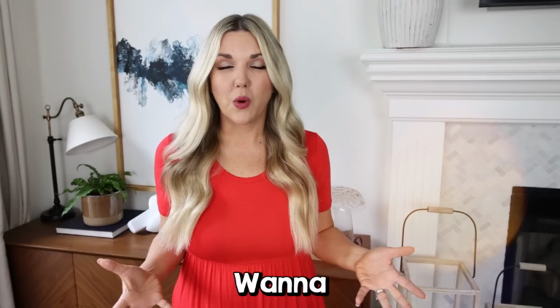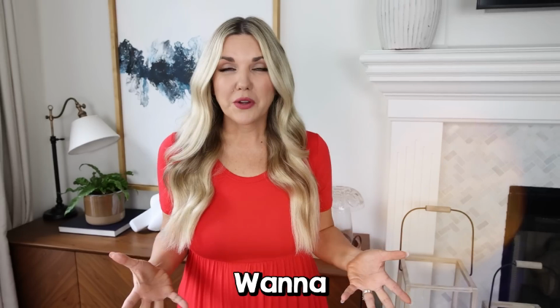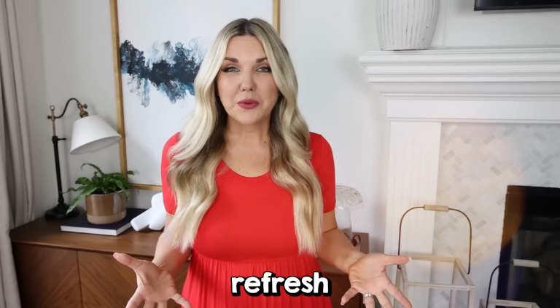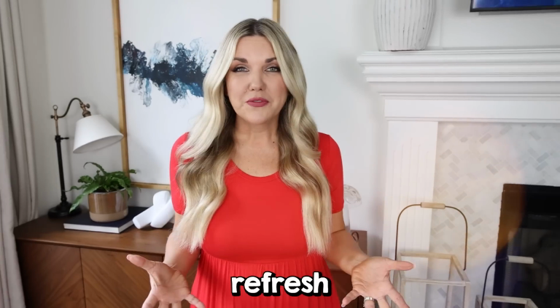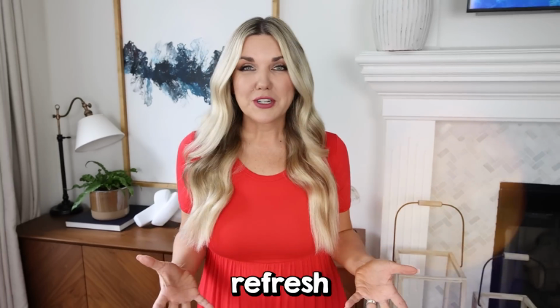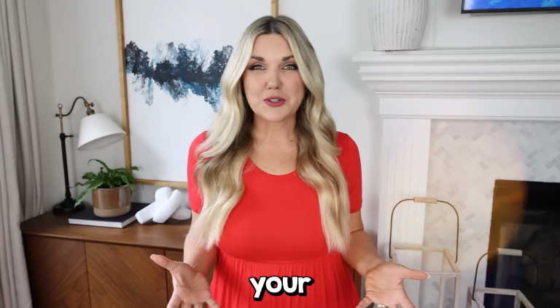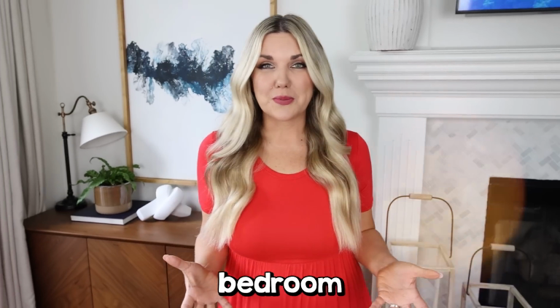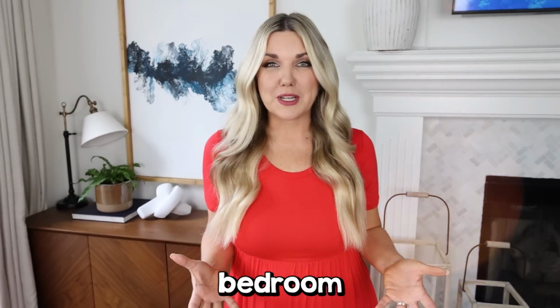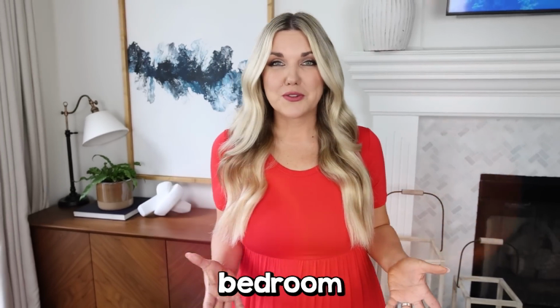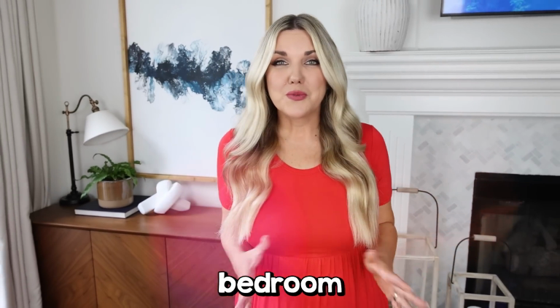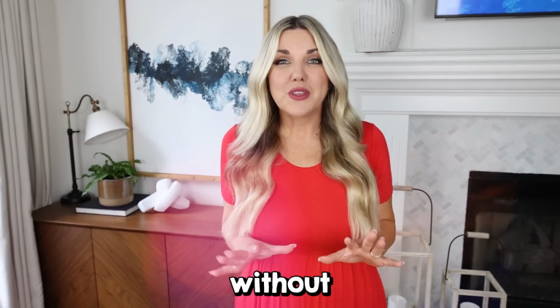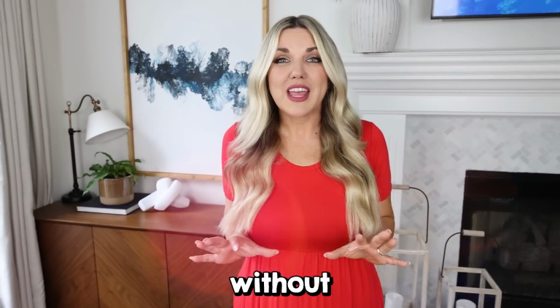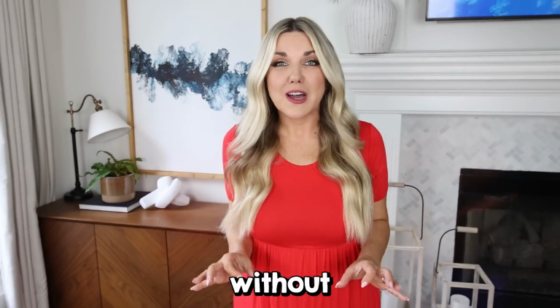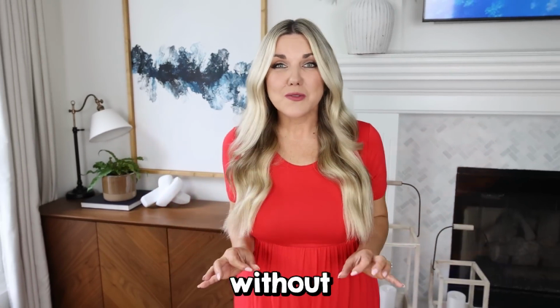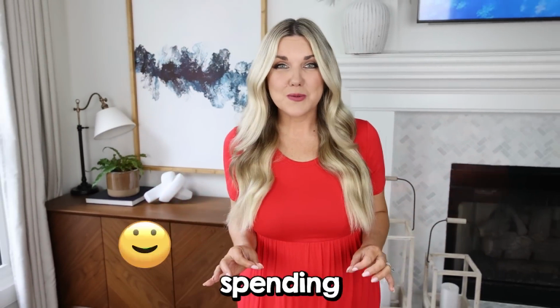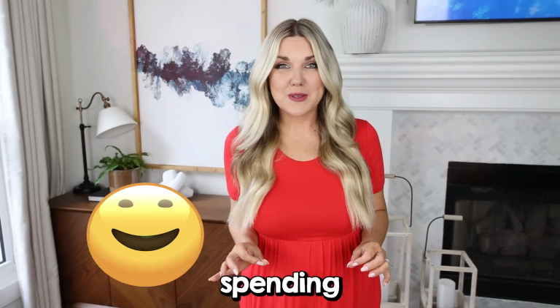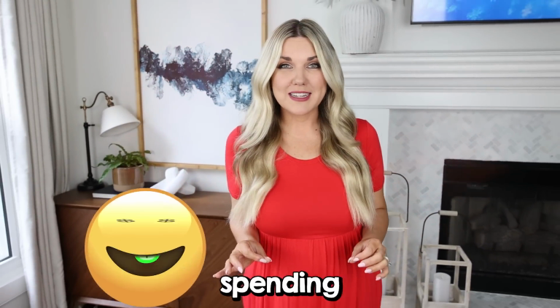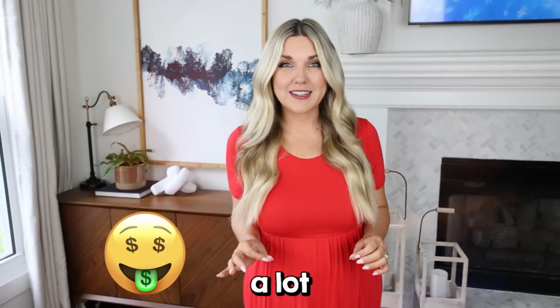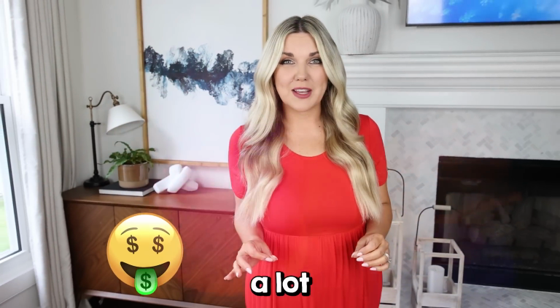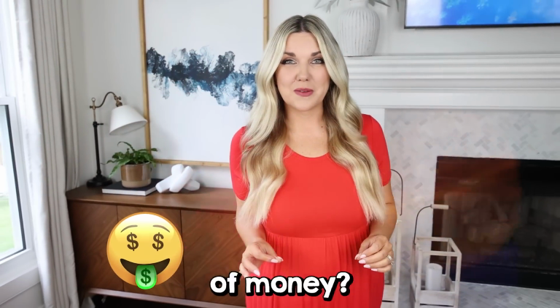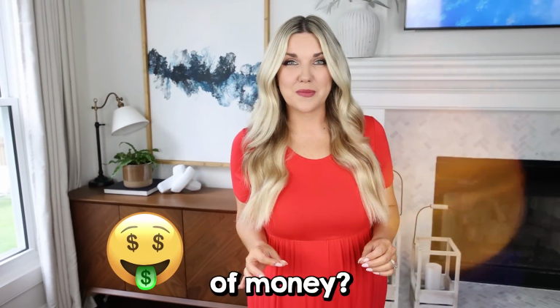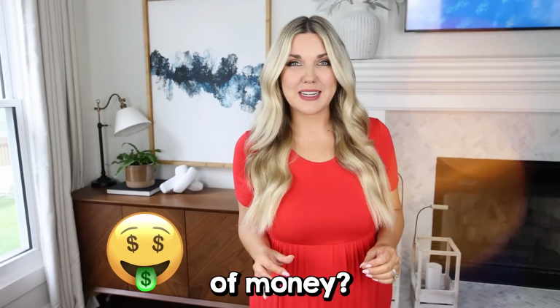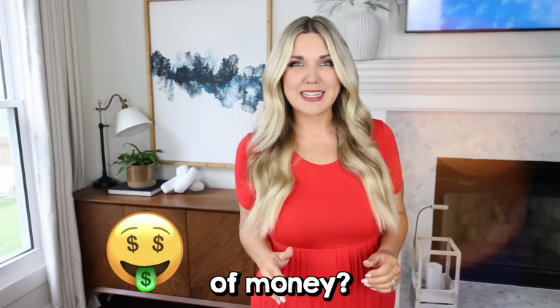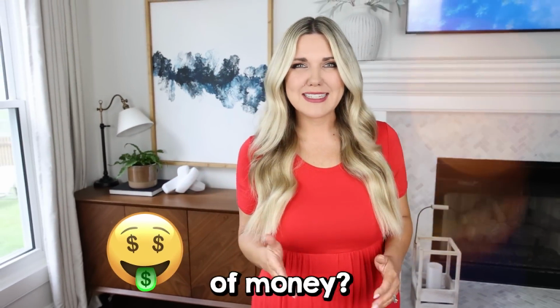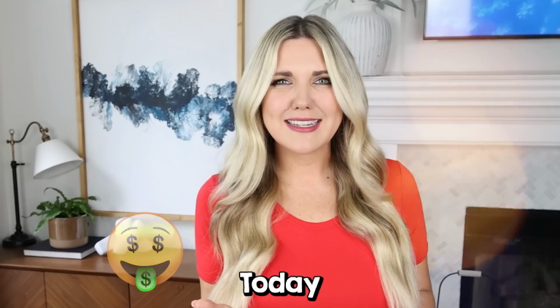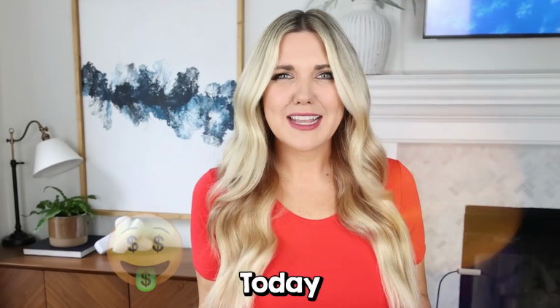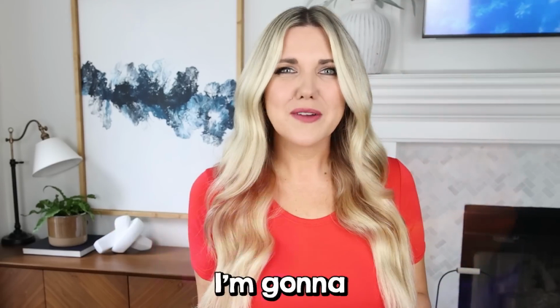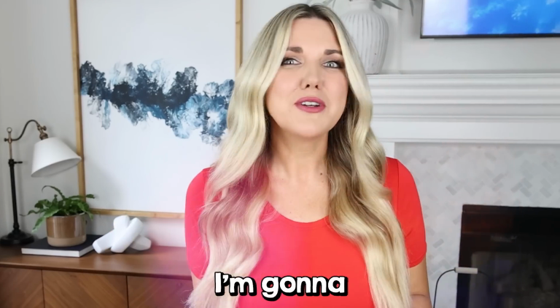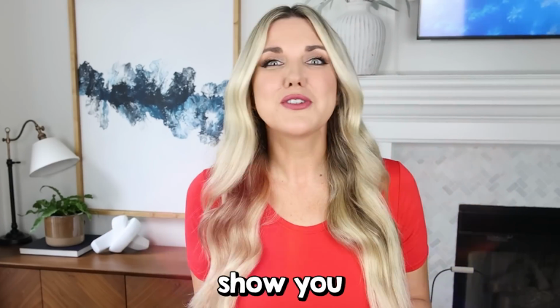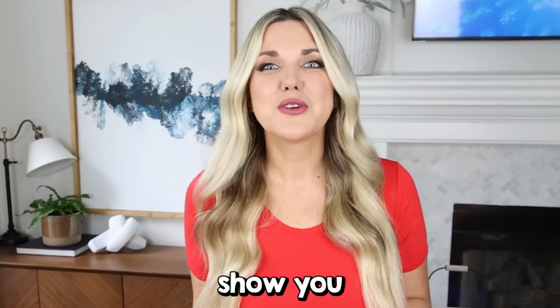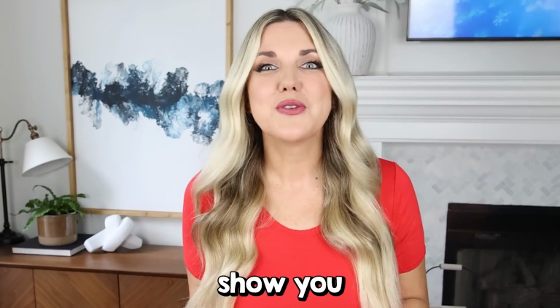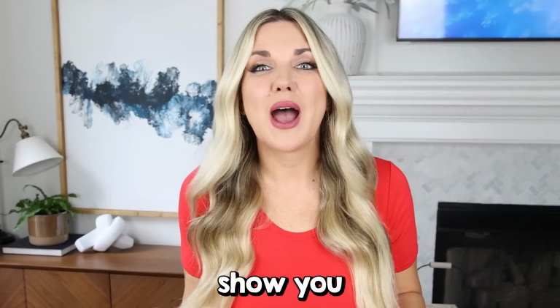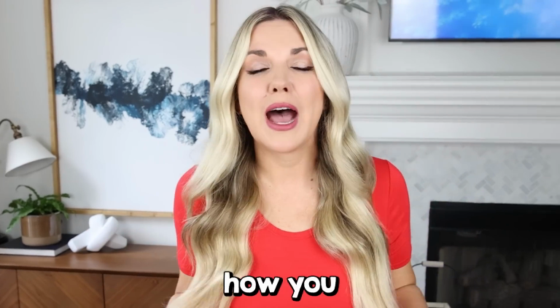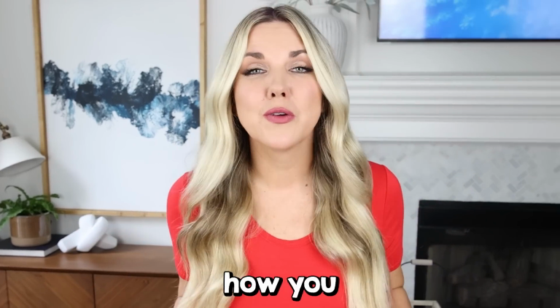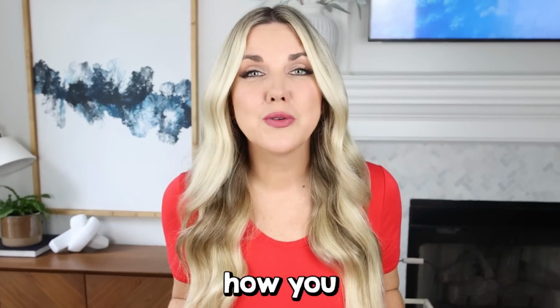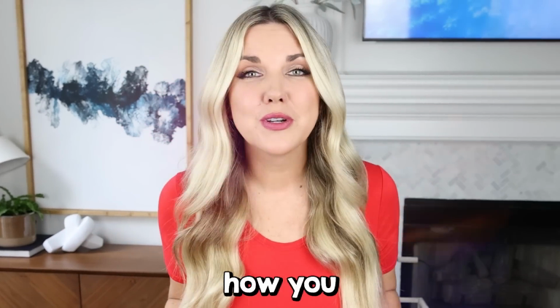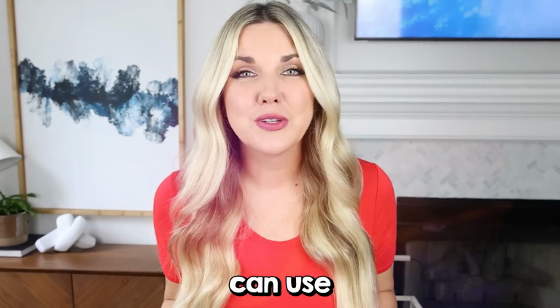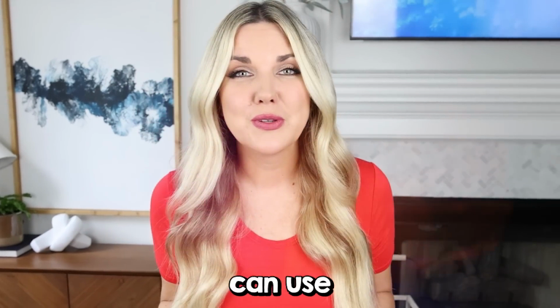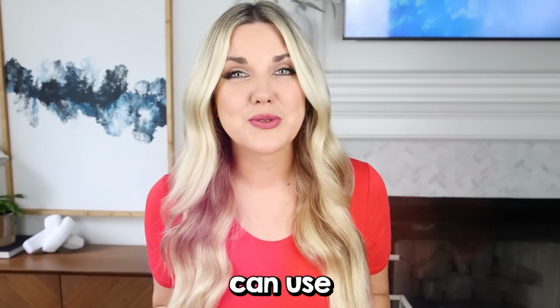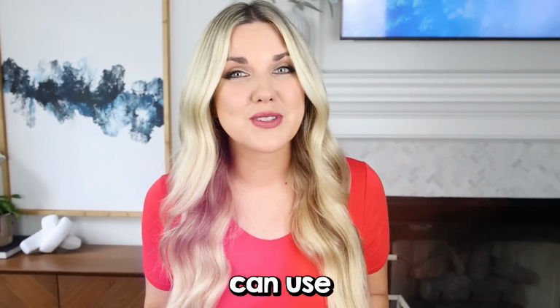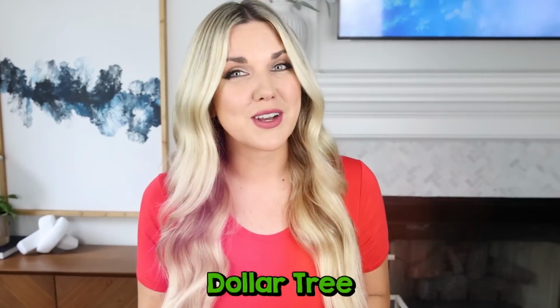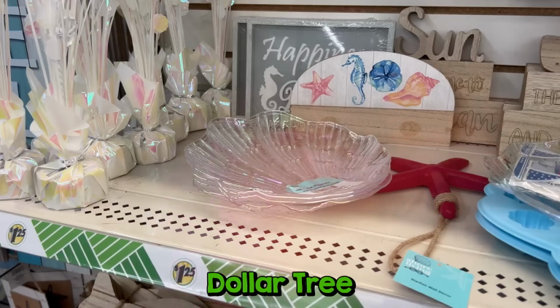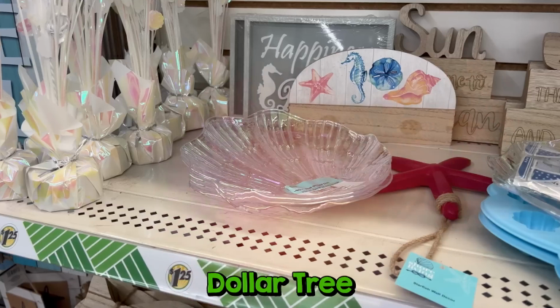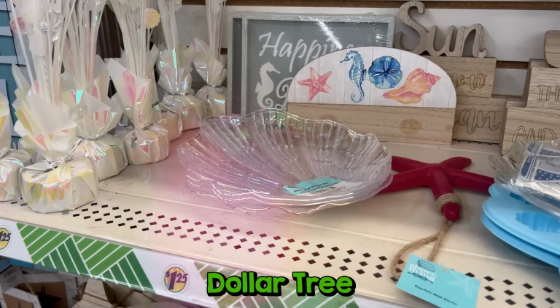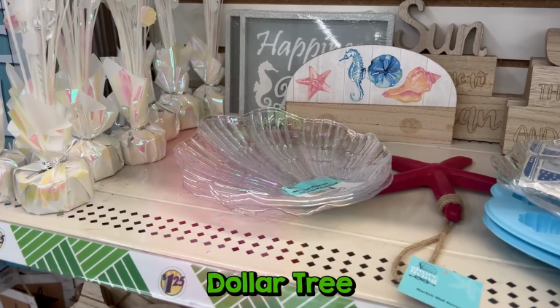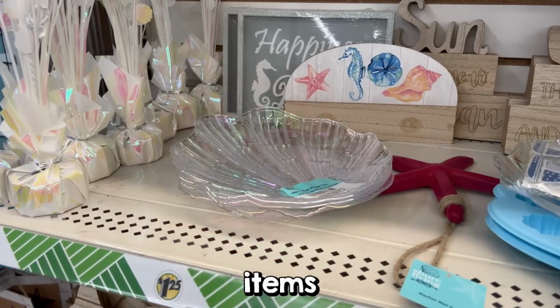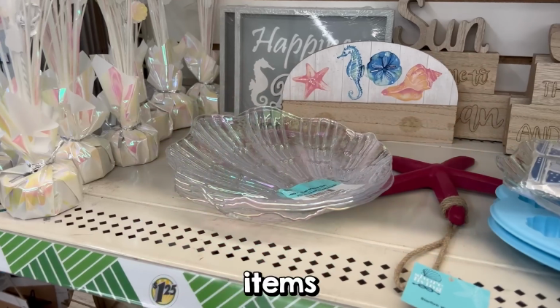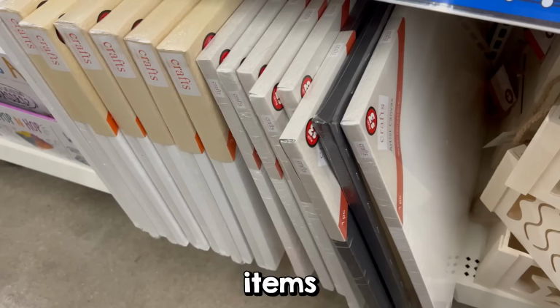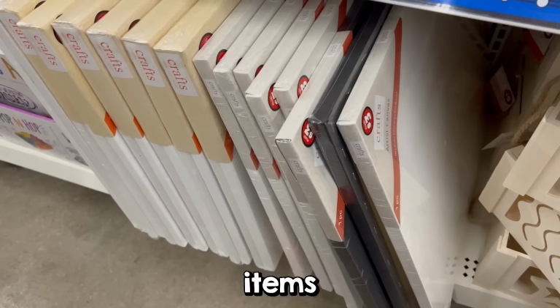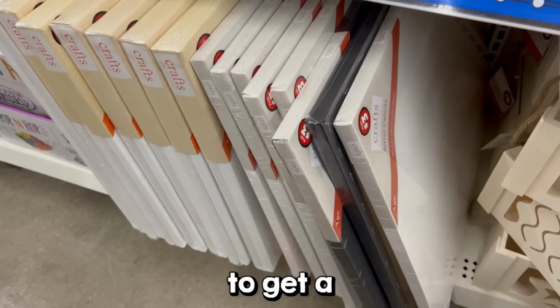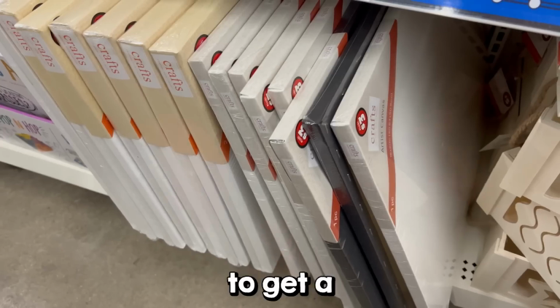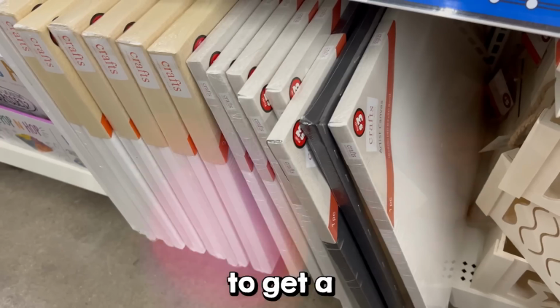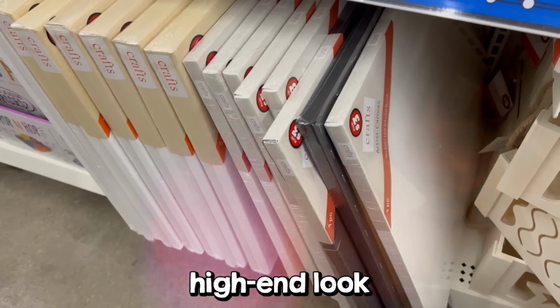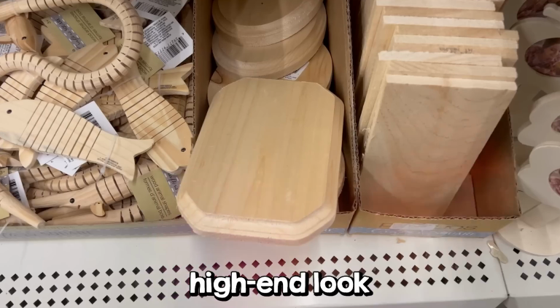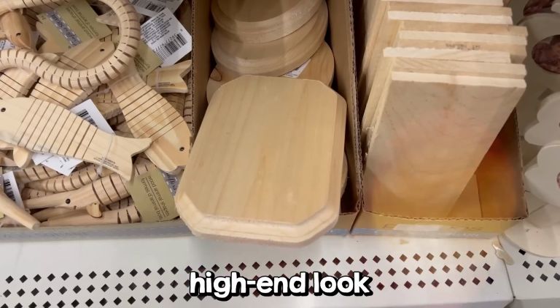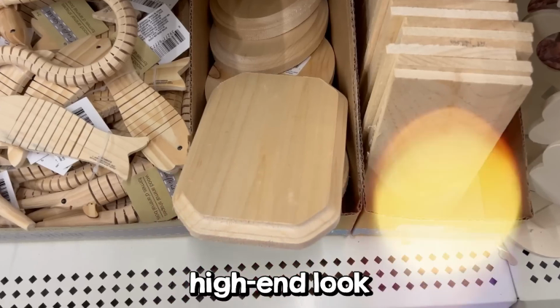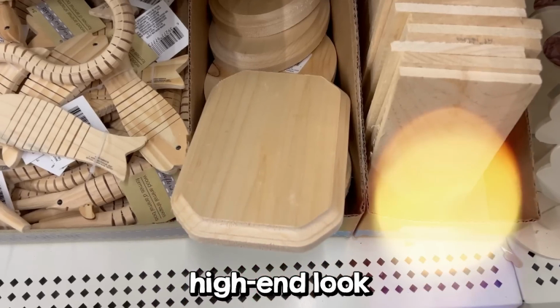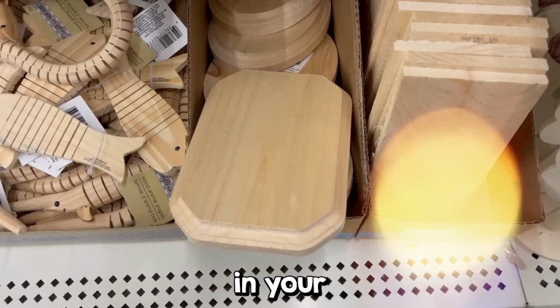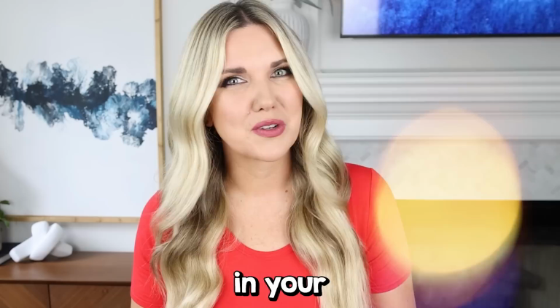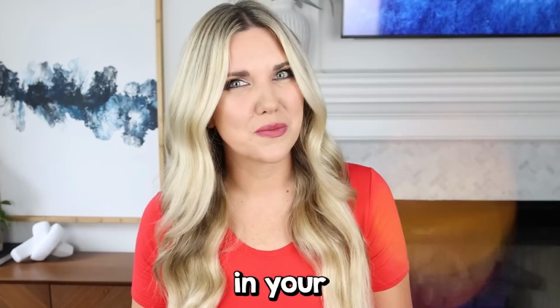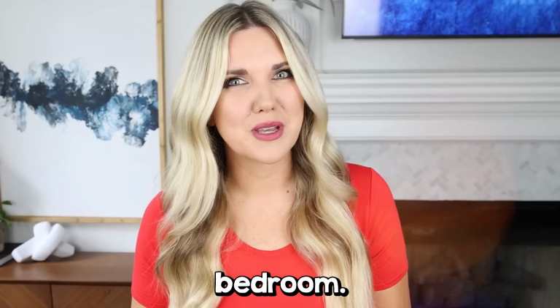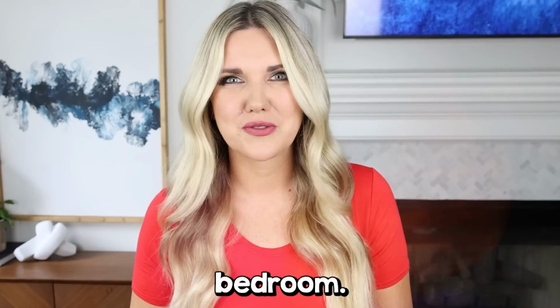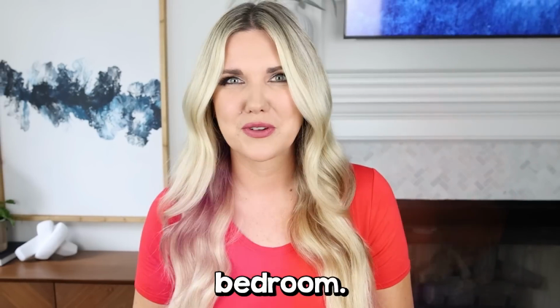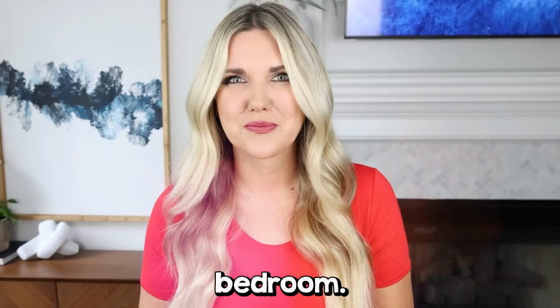Want to refresh your bedroom without spending a lot of money? Today I'm going to show you how you can use Dollar Tree items to get a high-end look in your bedroom.